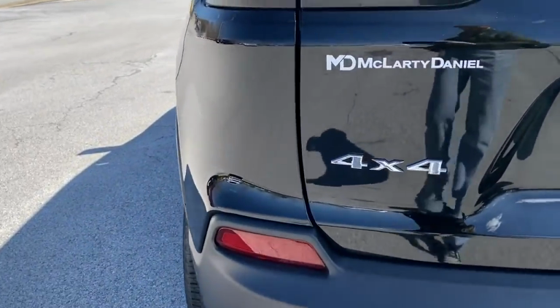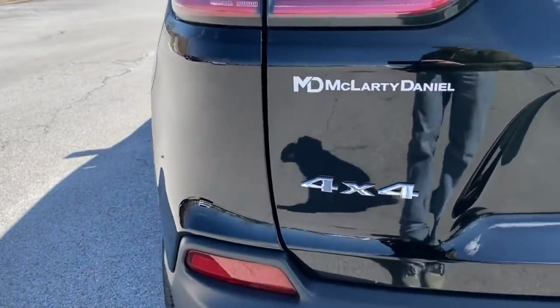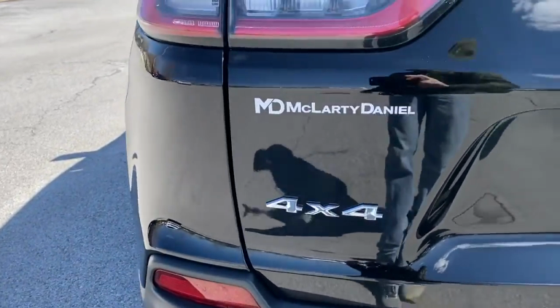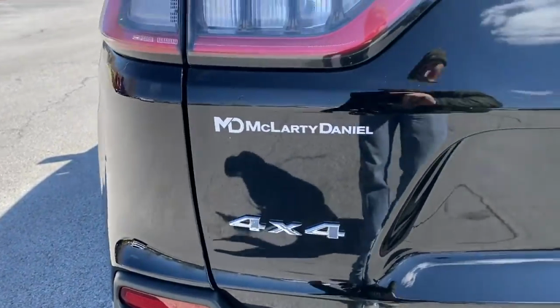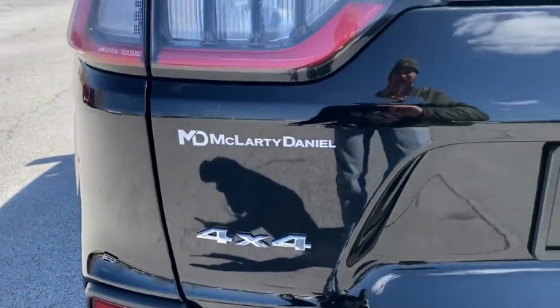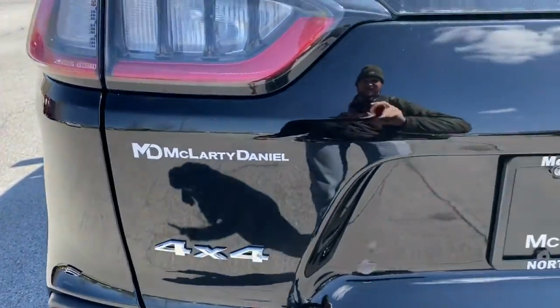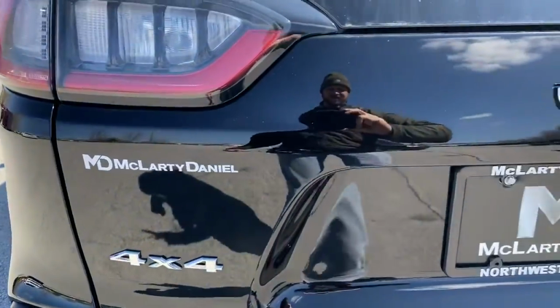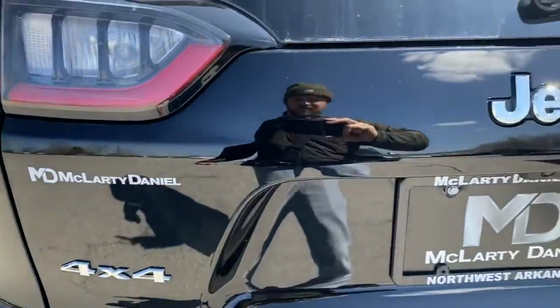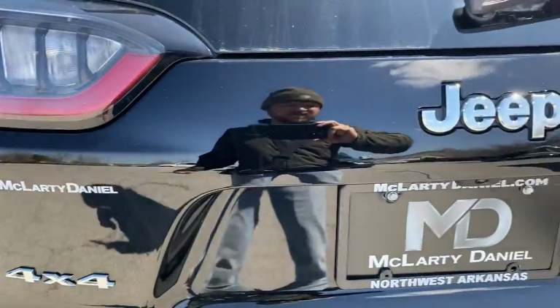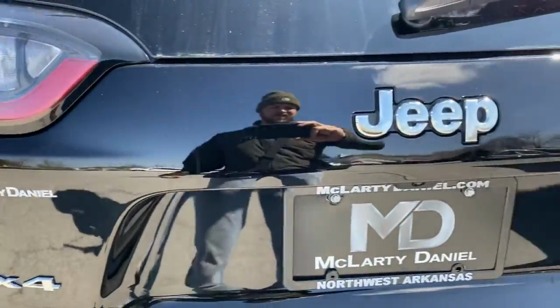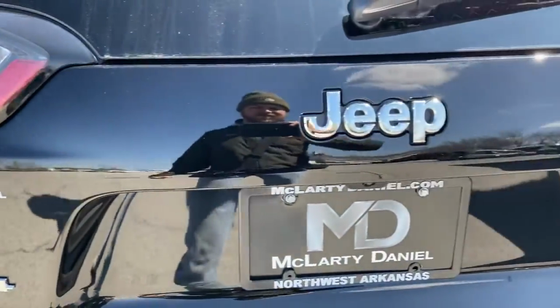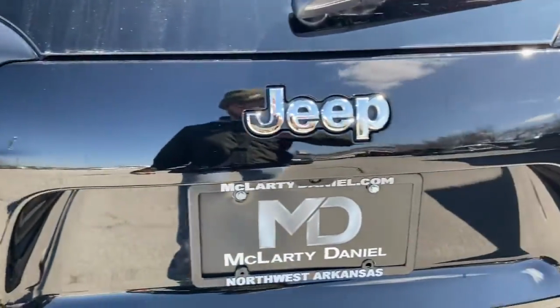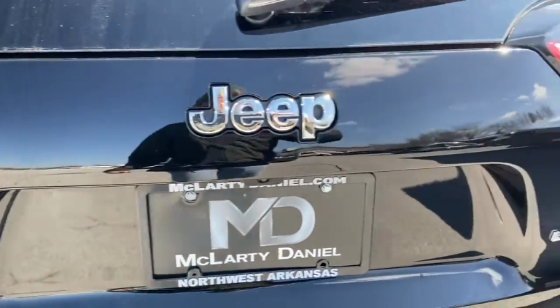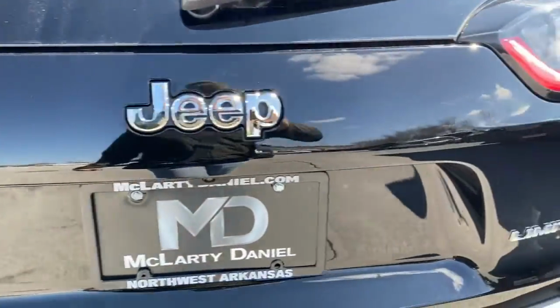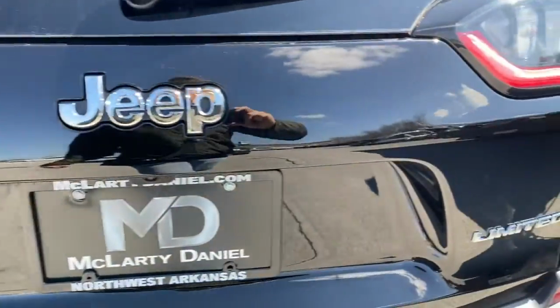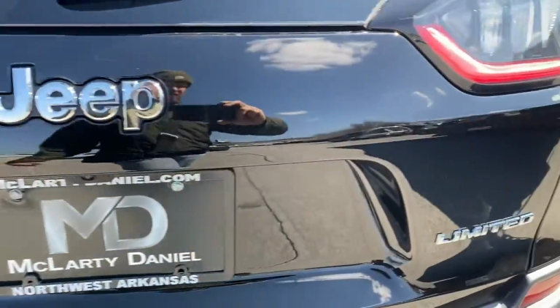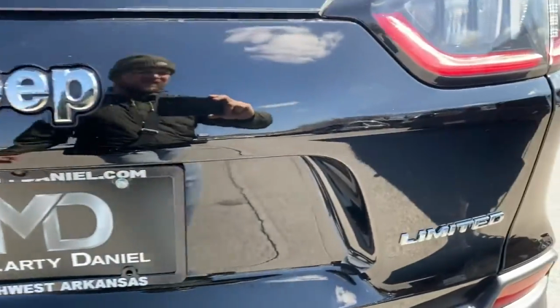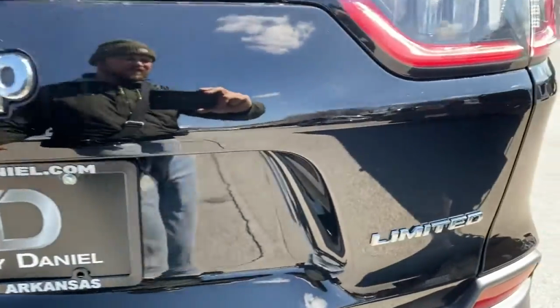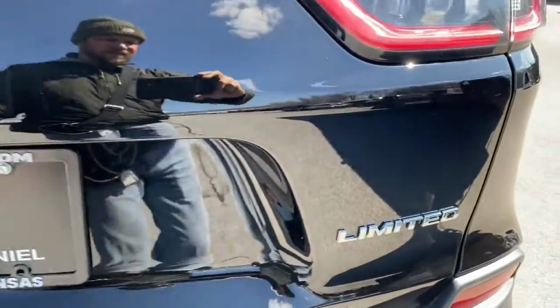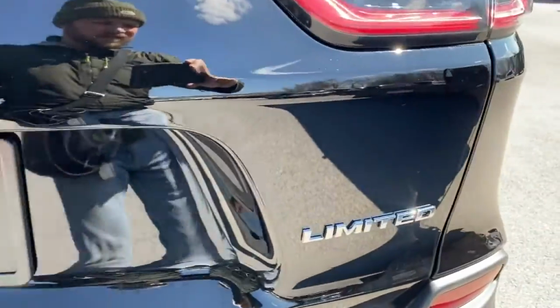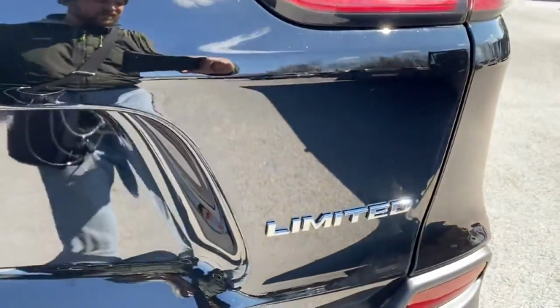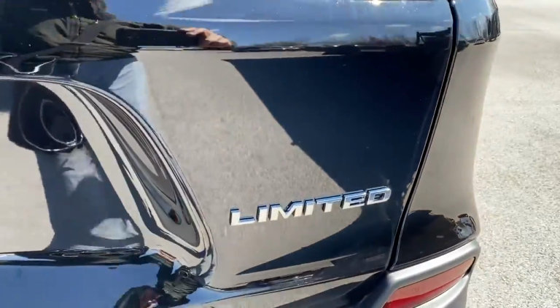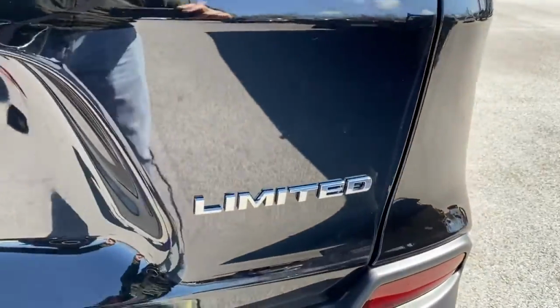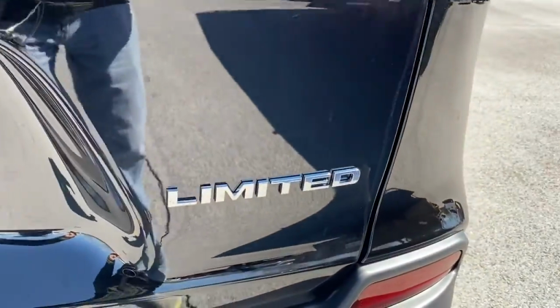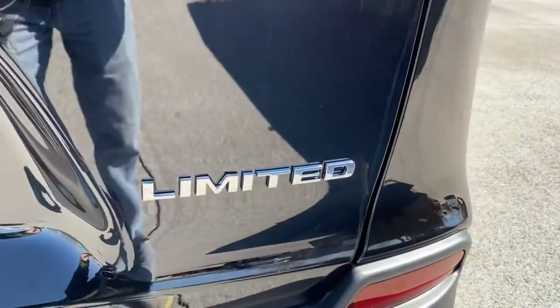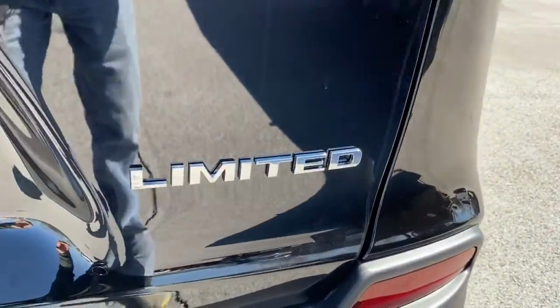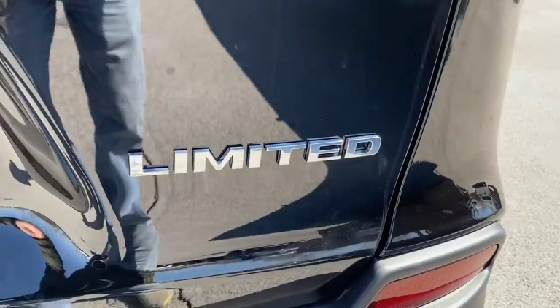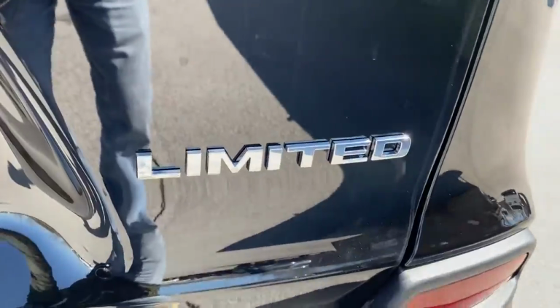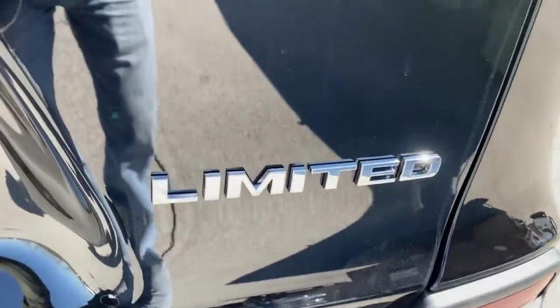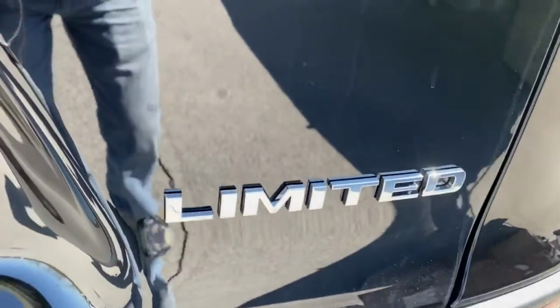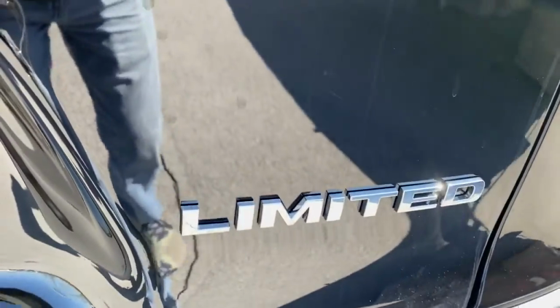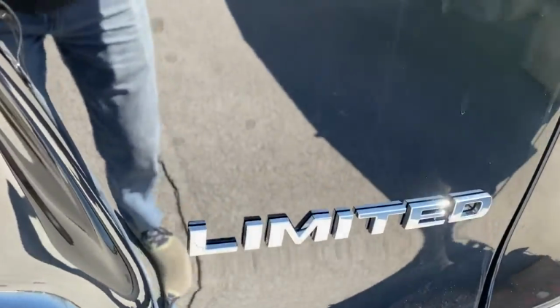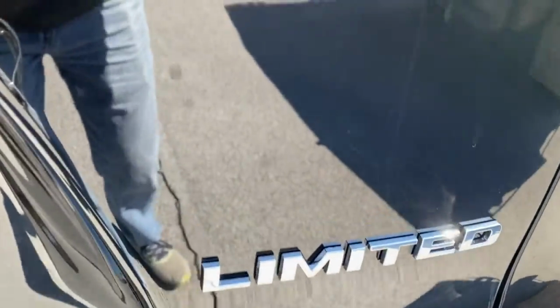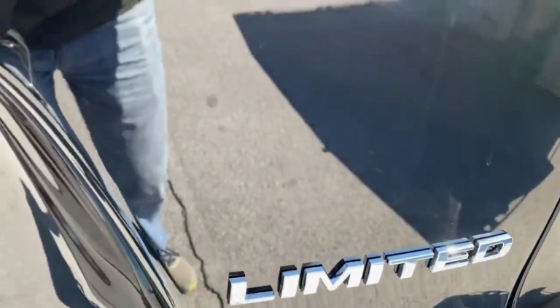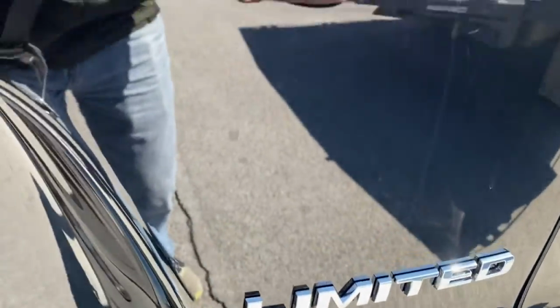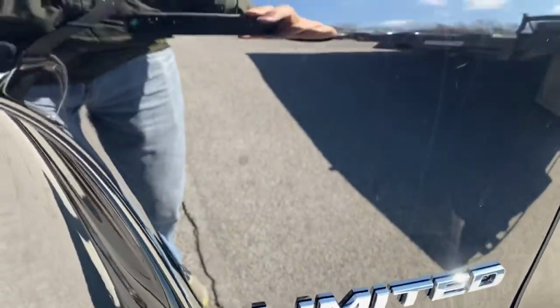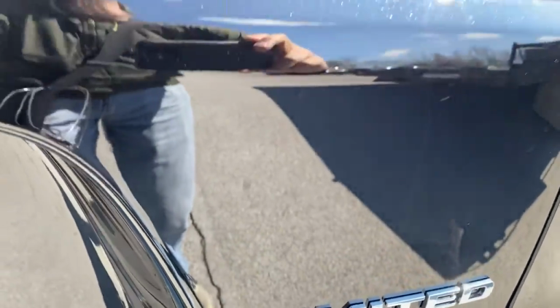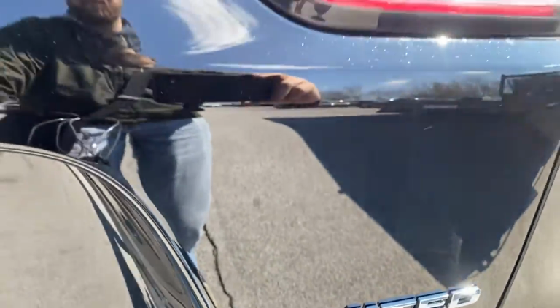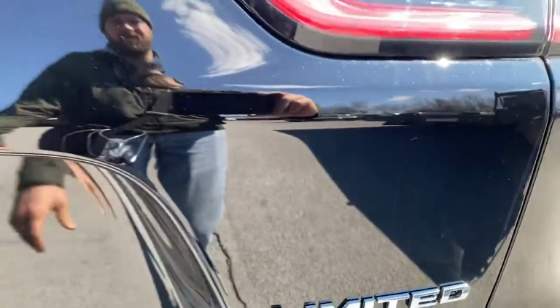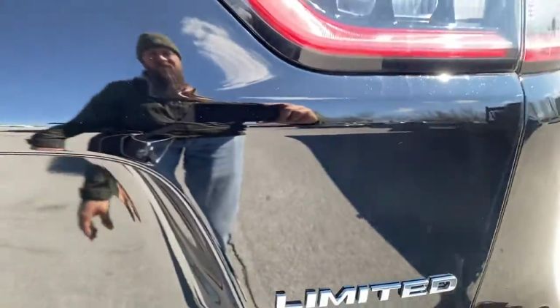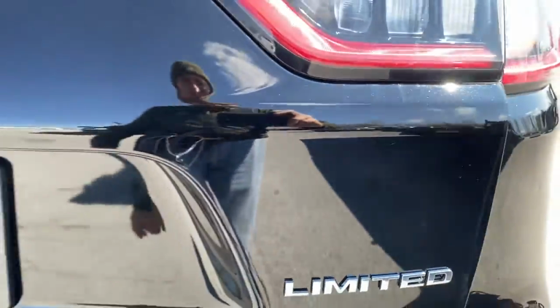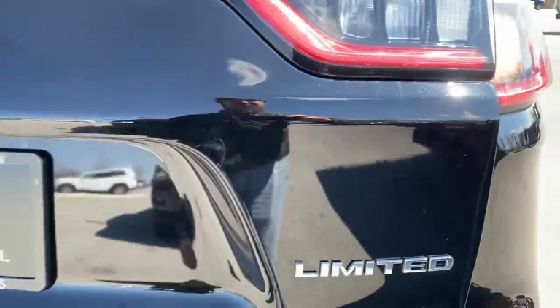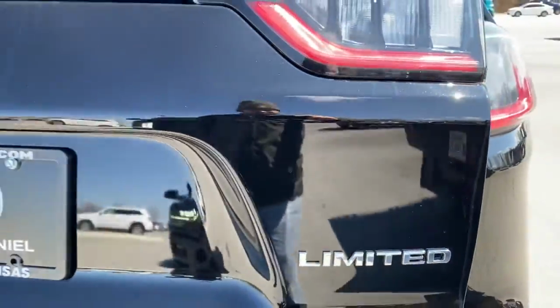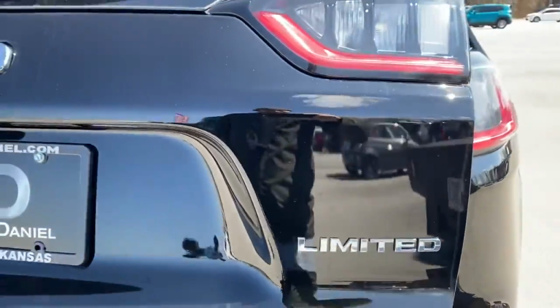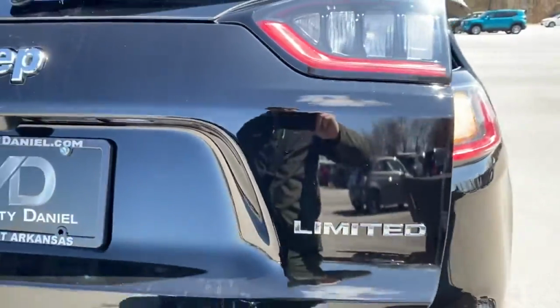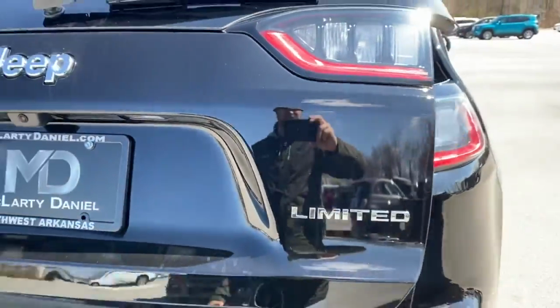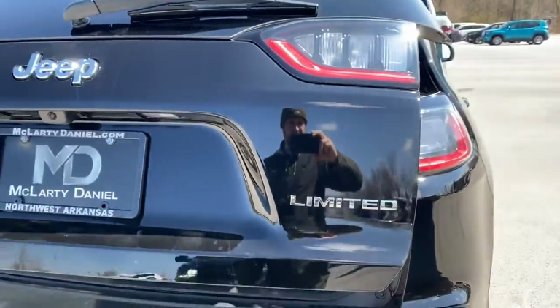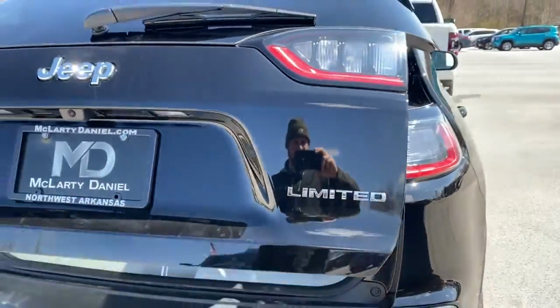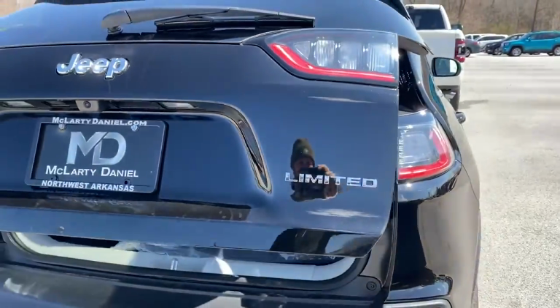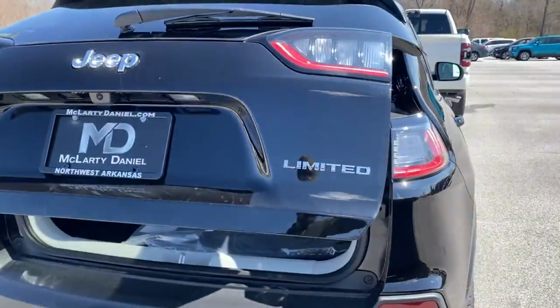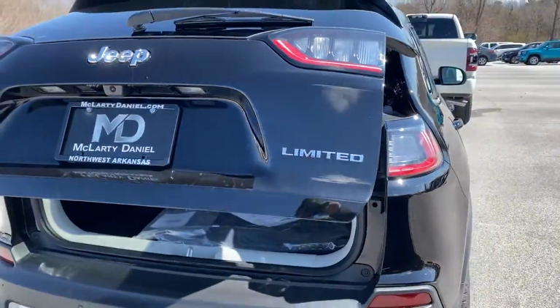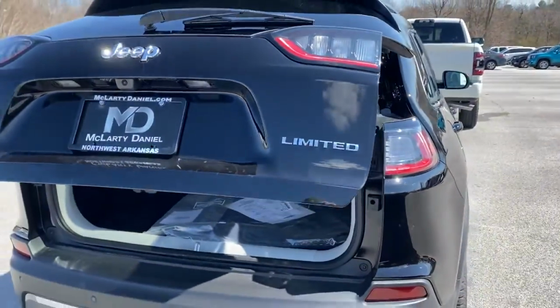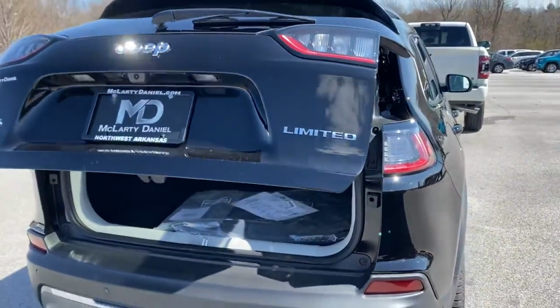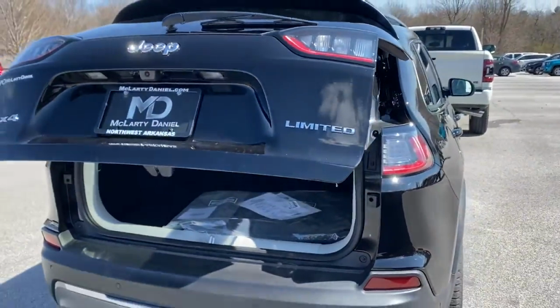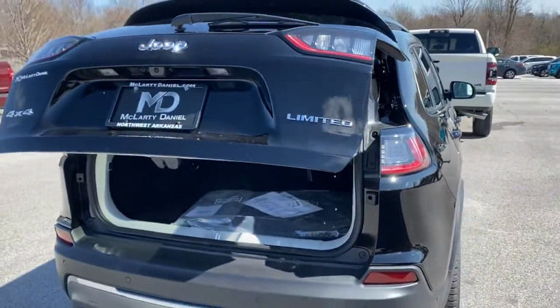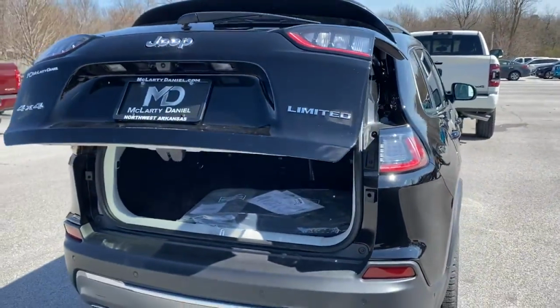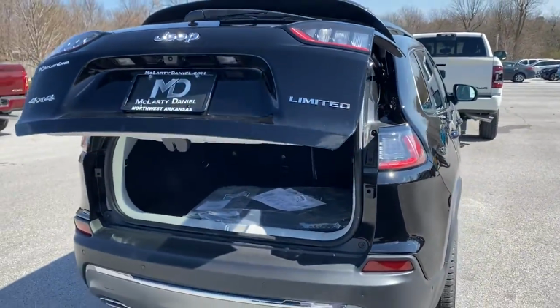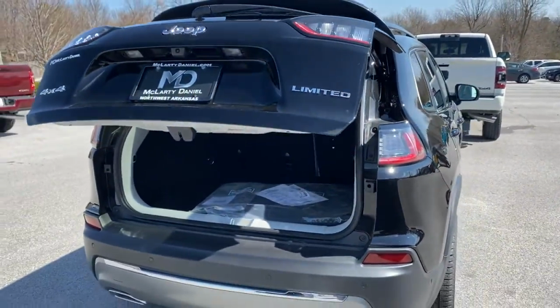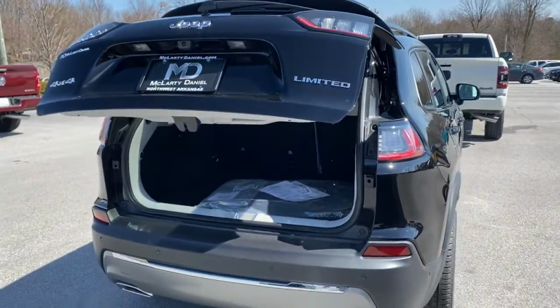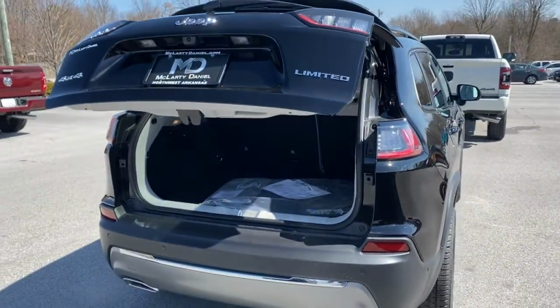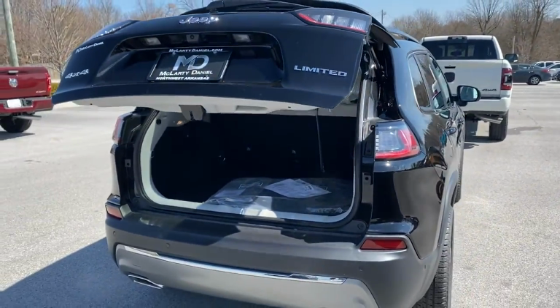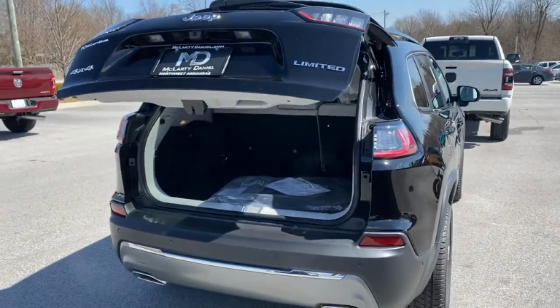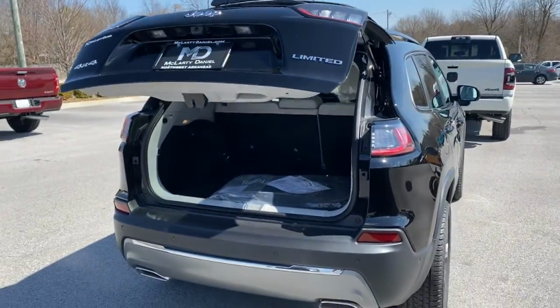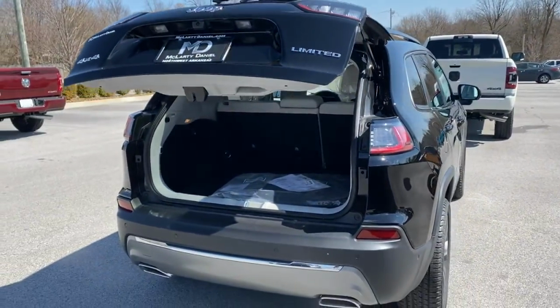Sun, moonroof, navigation system, keyless entry, backup camera, power liftgate, fog lamps.